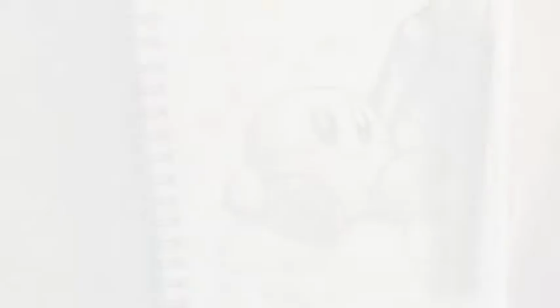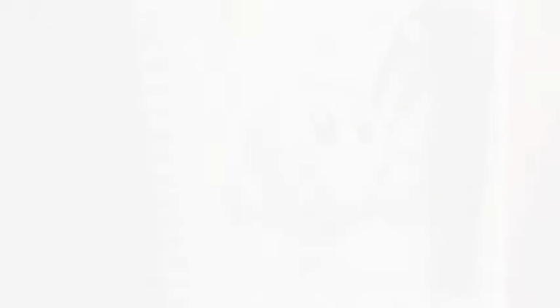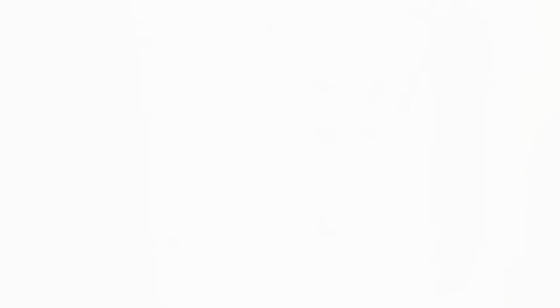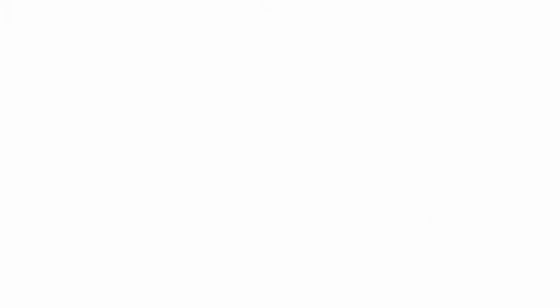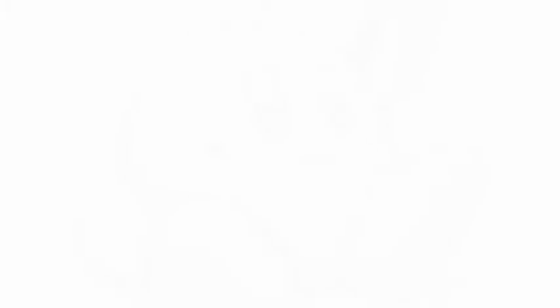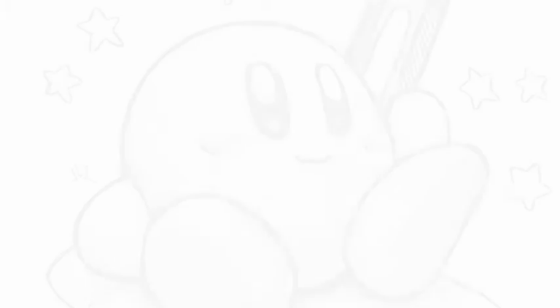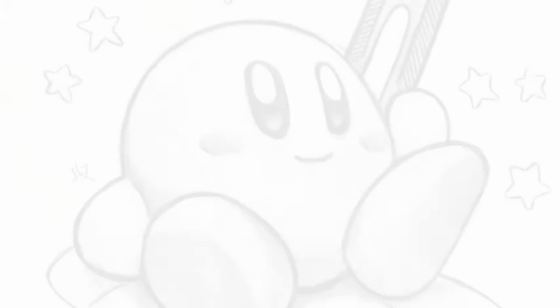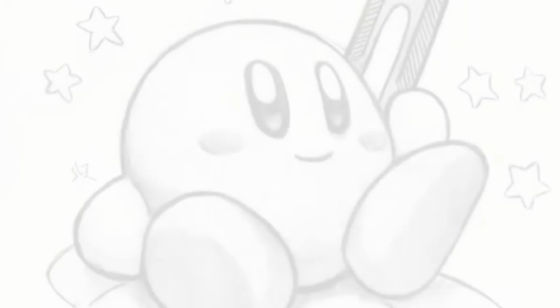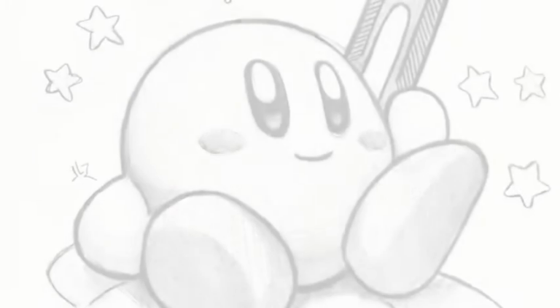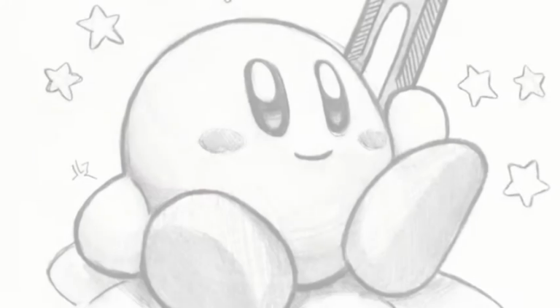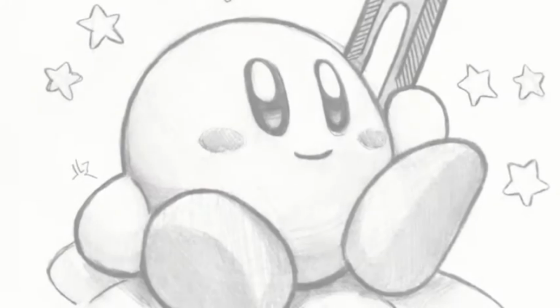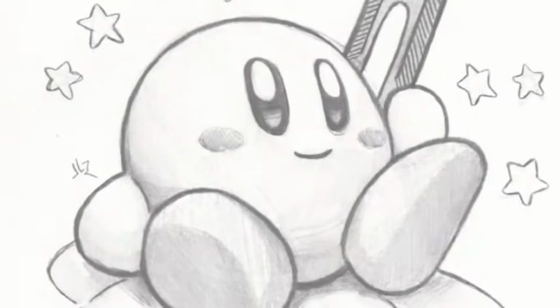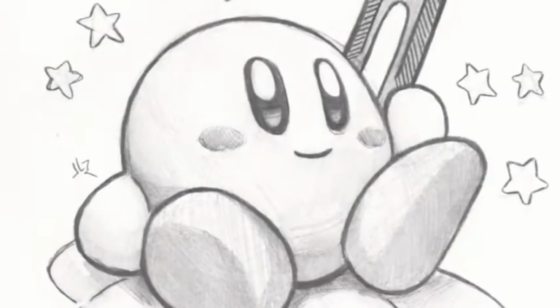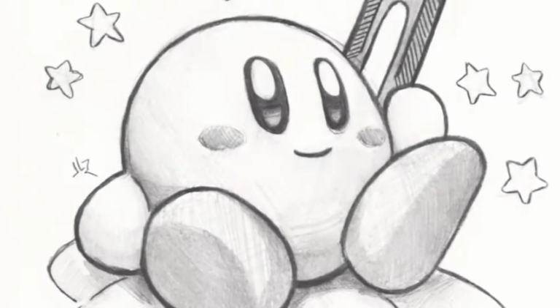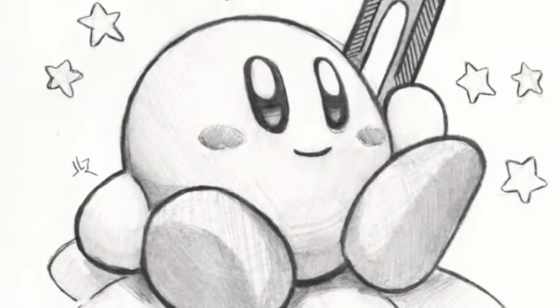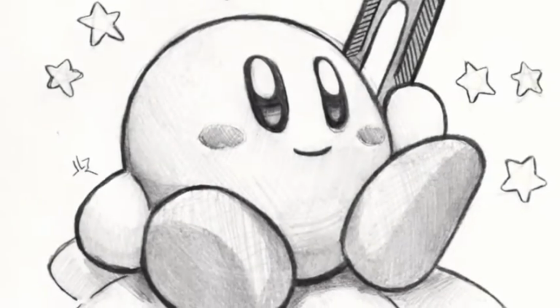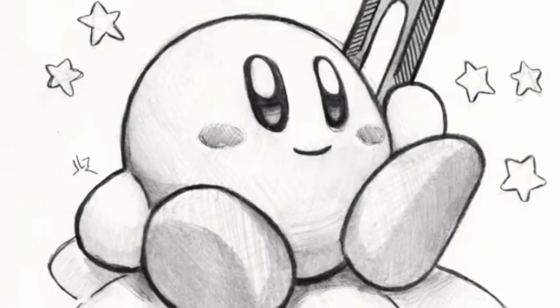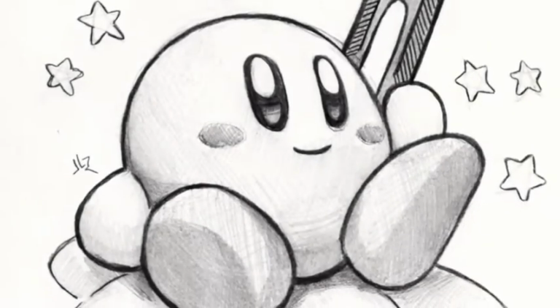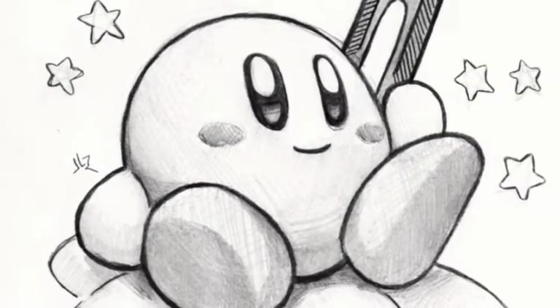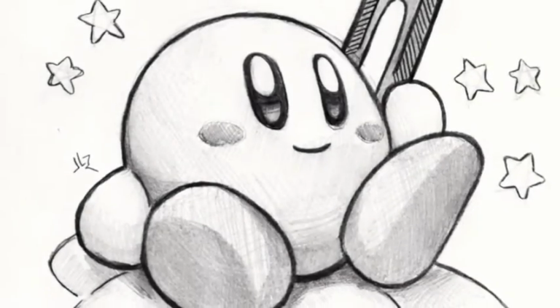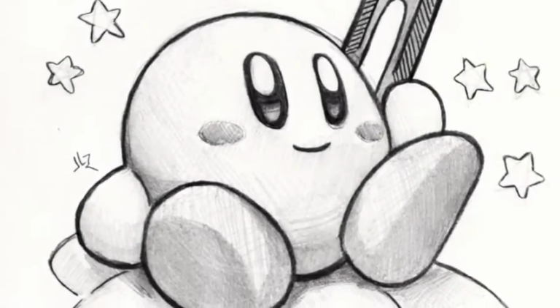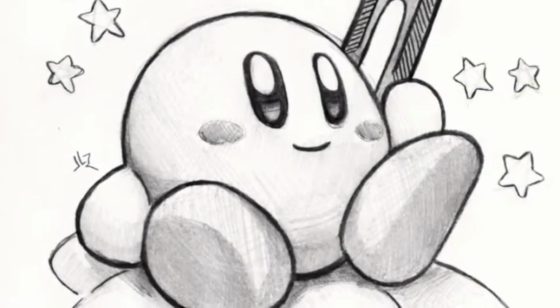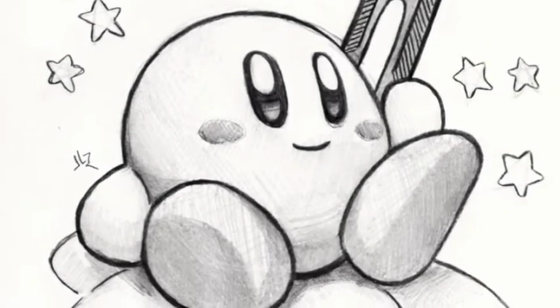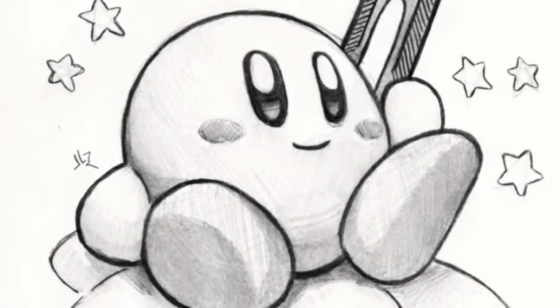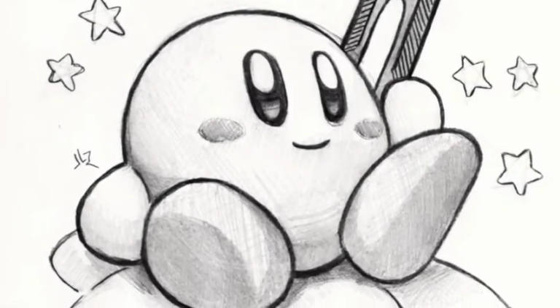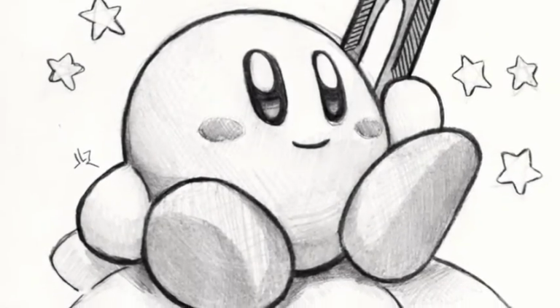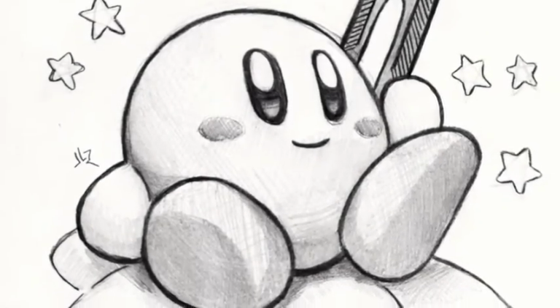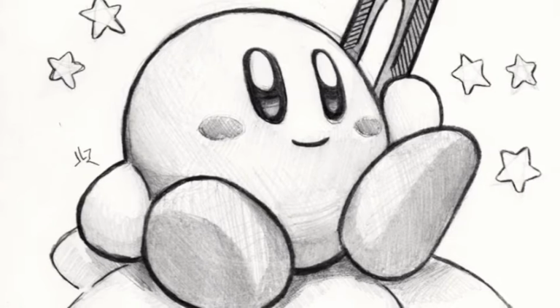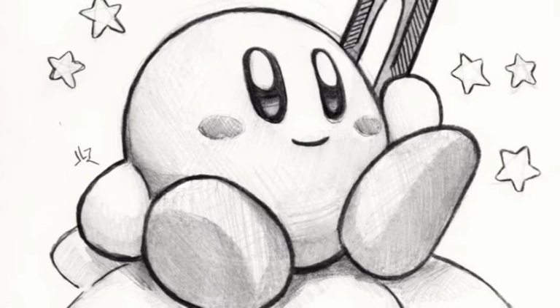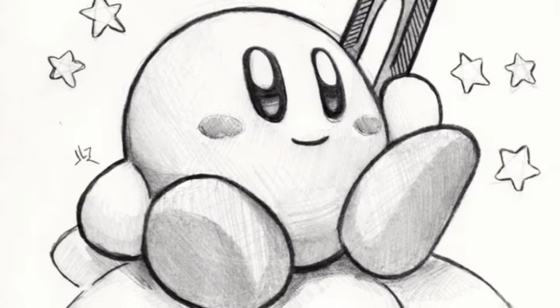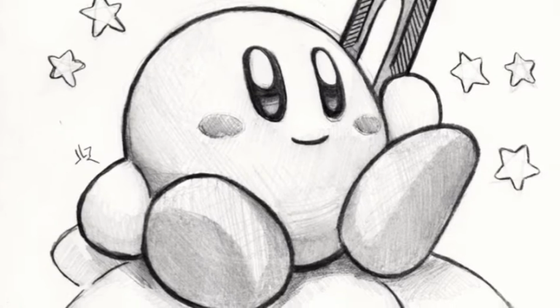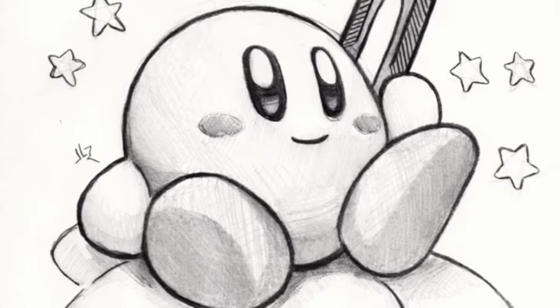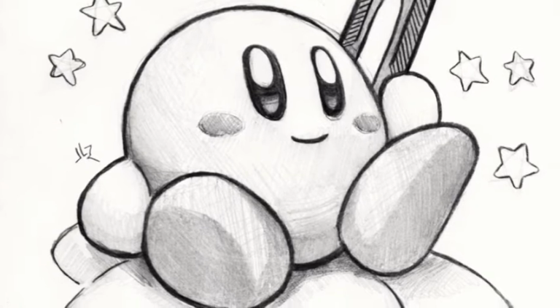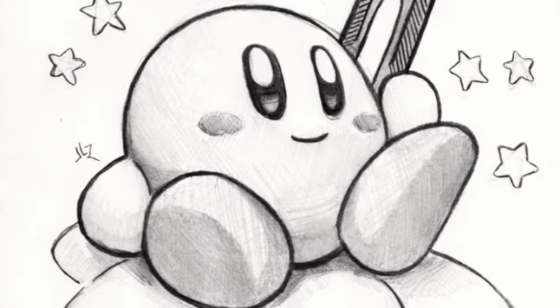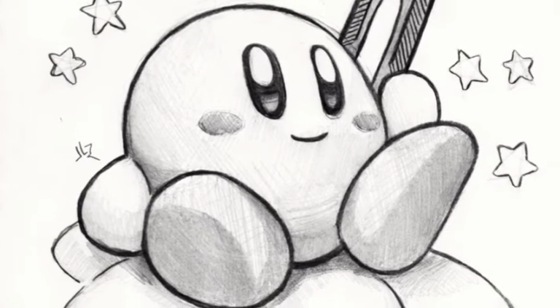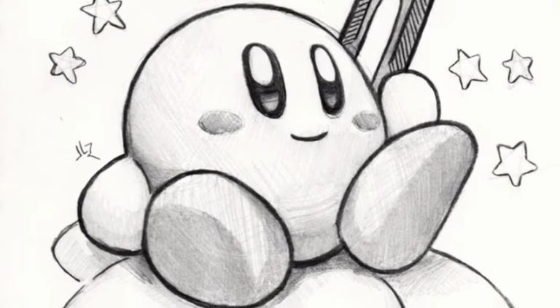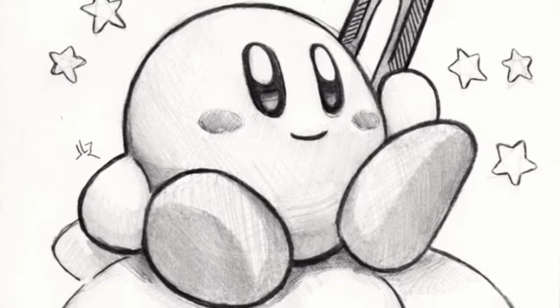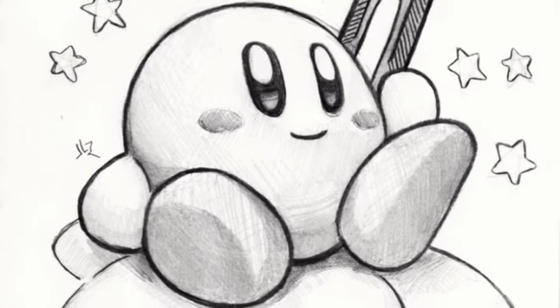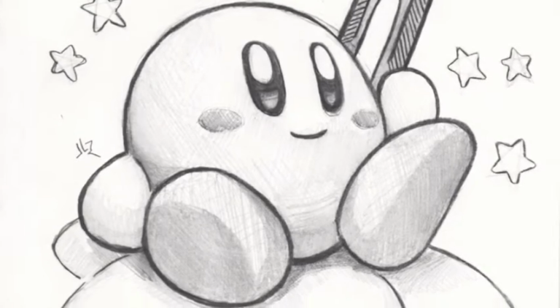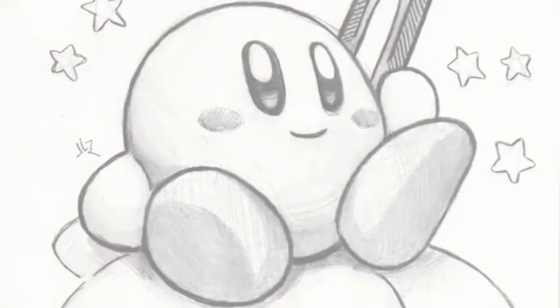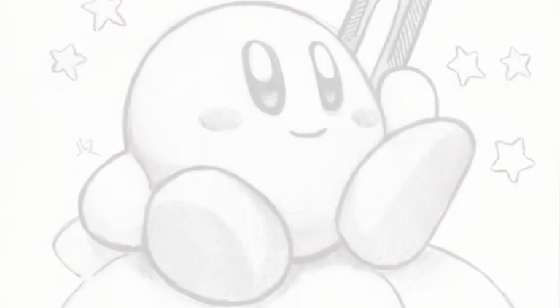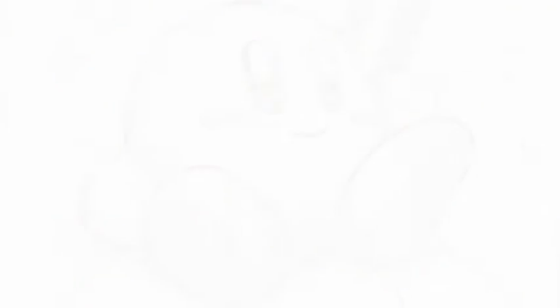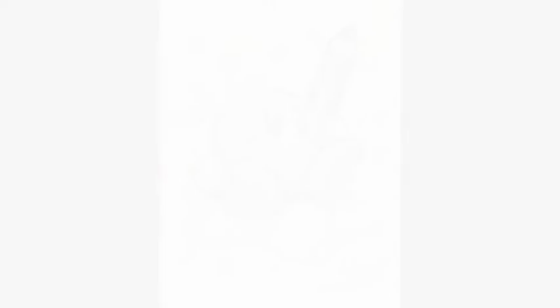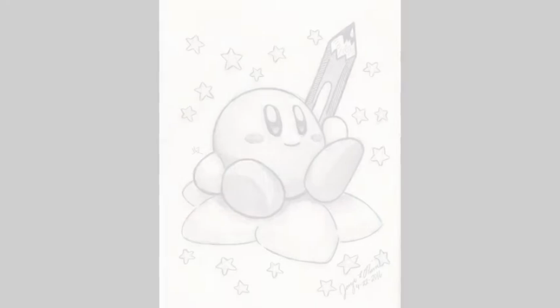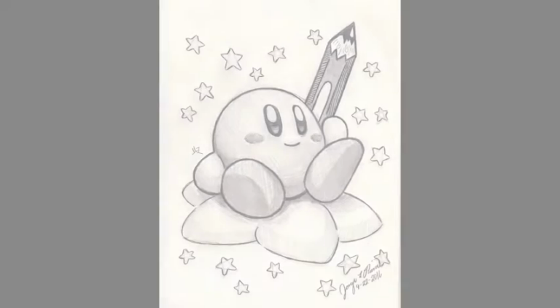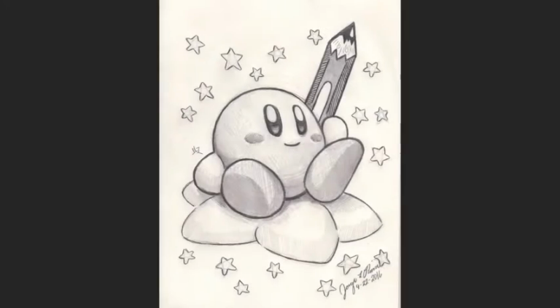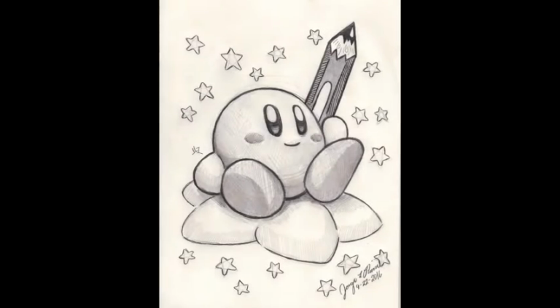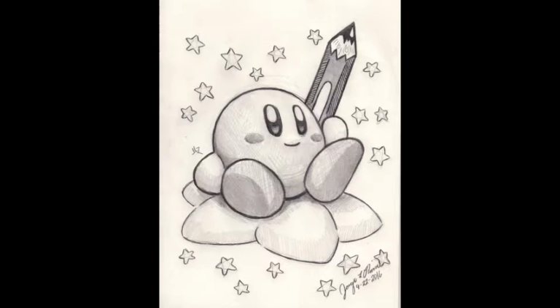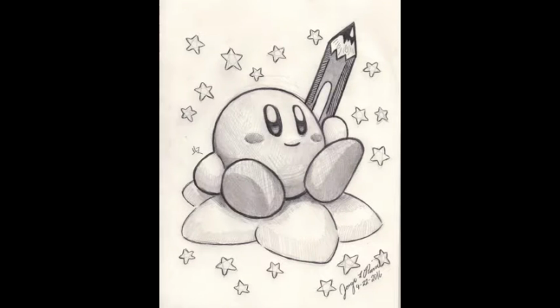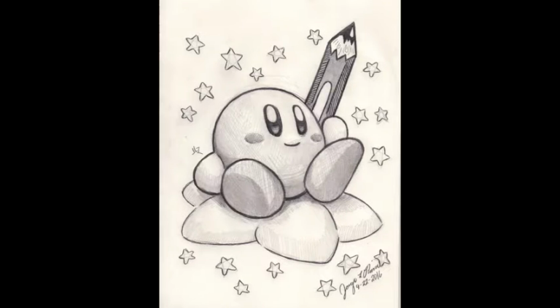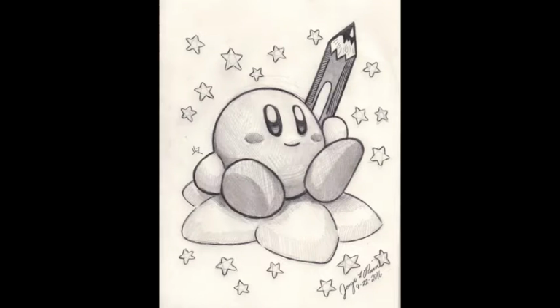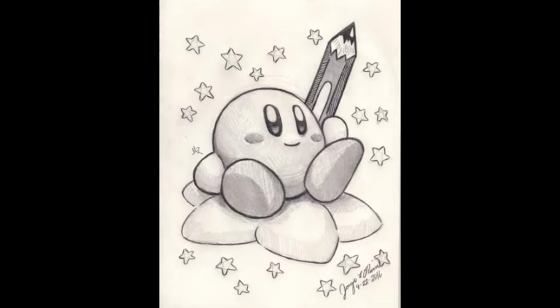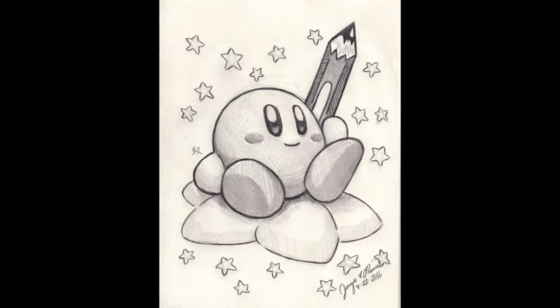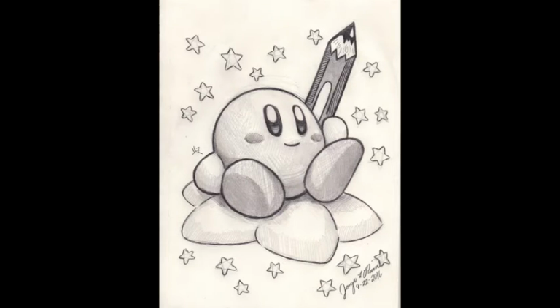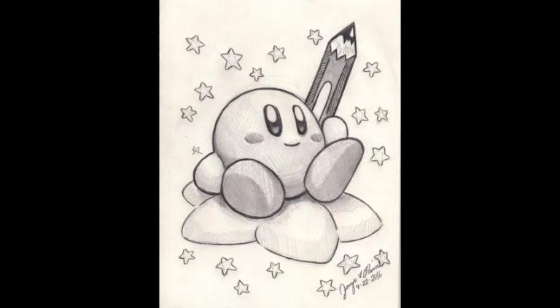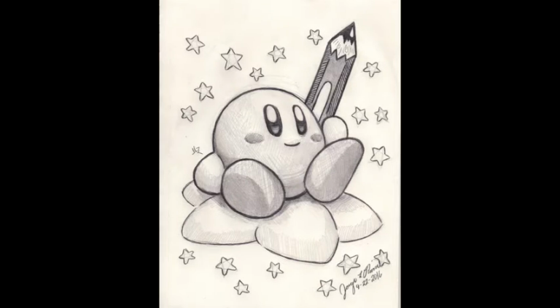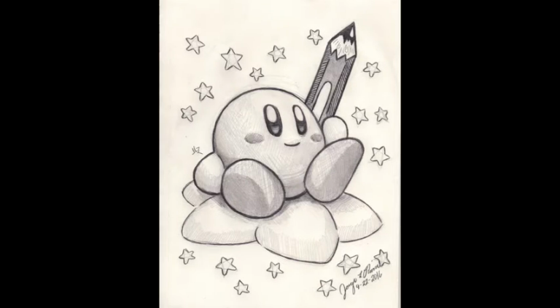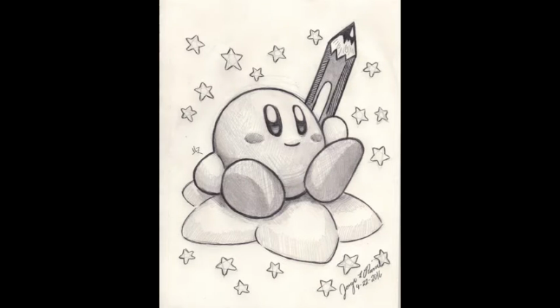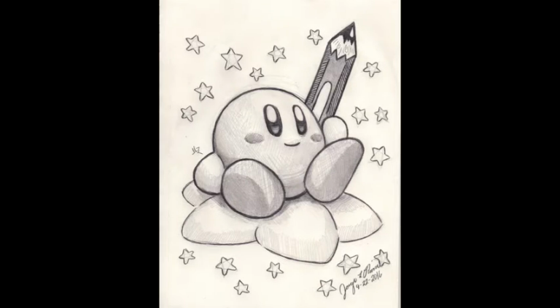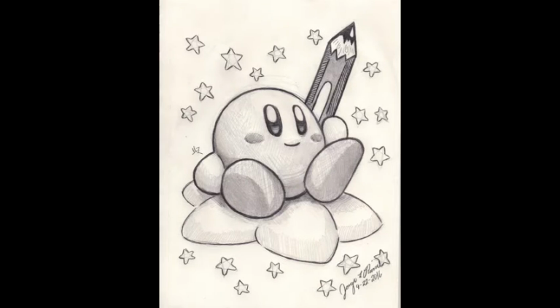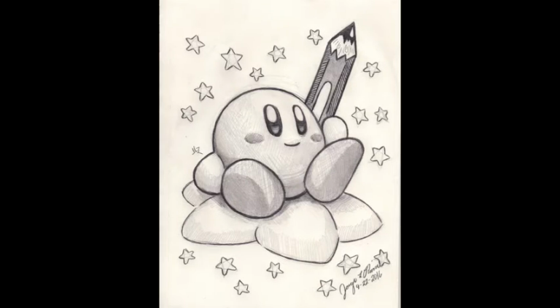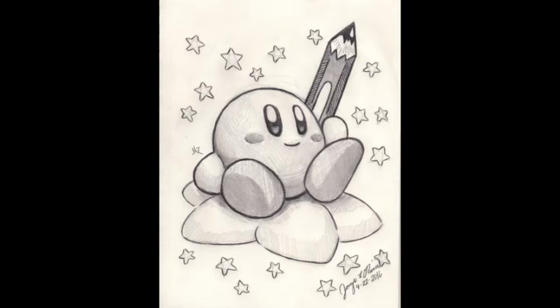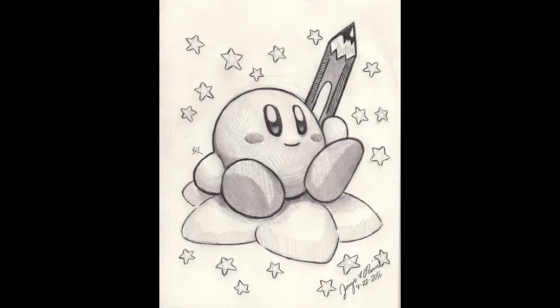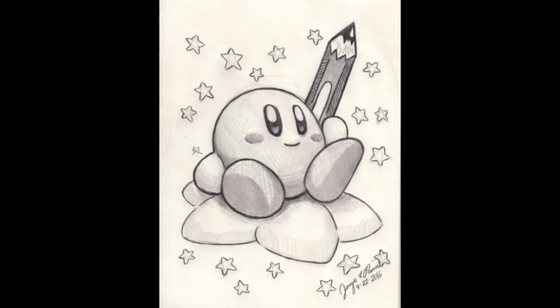And now we're done. There he is folks, Kirby, in all of his adorableness.